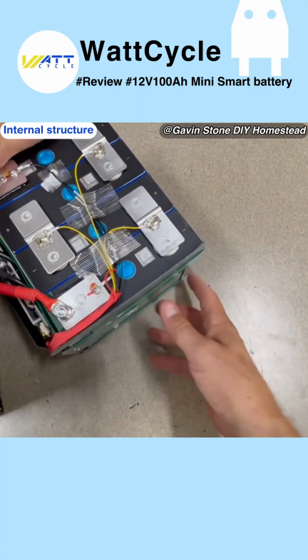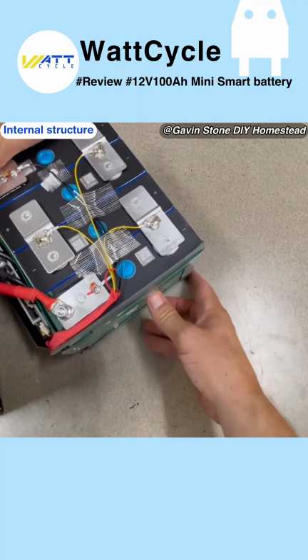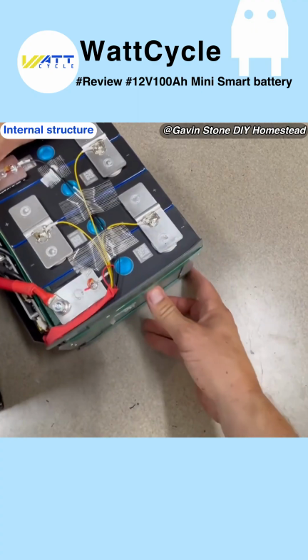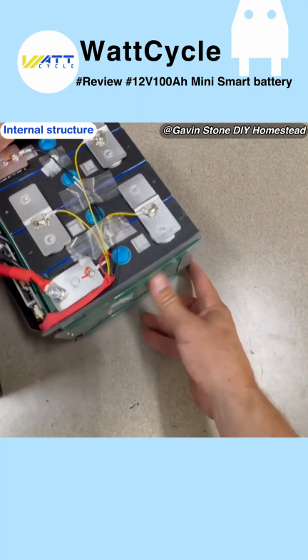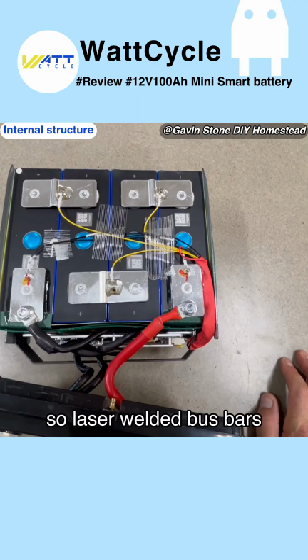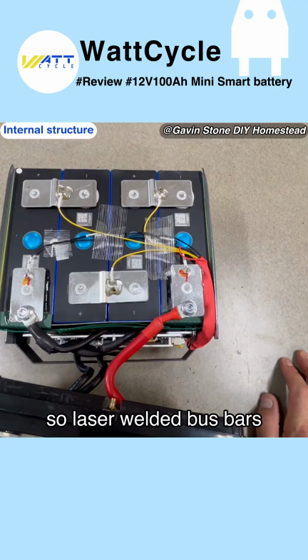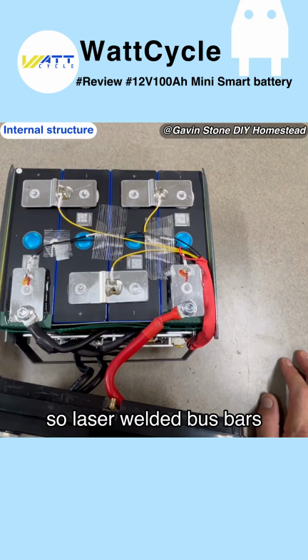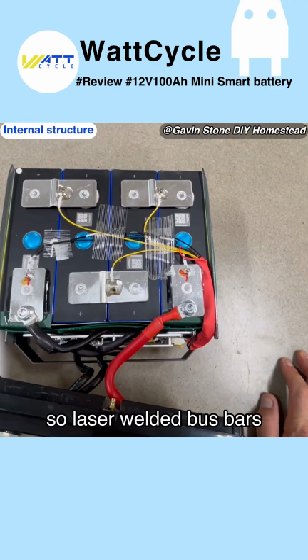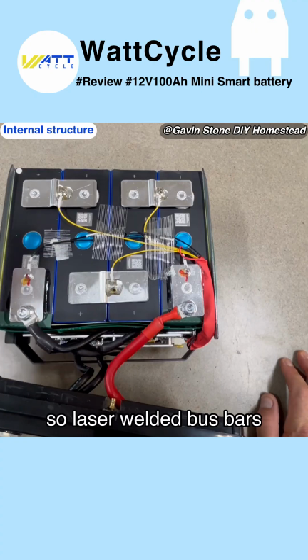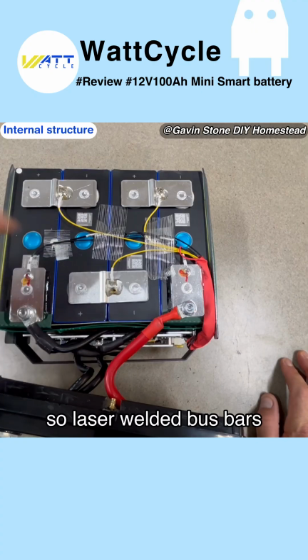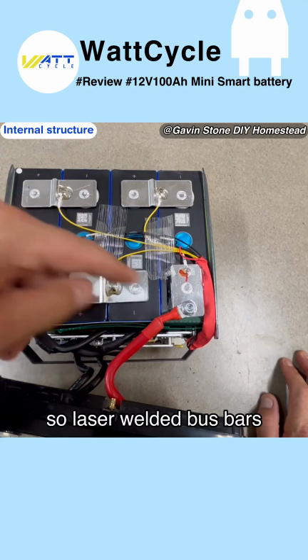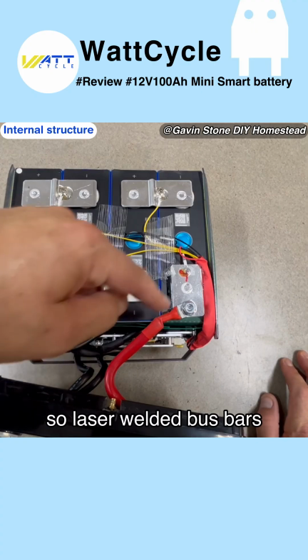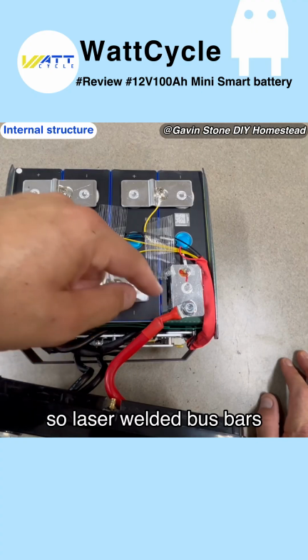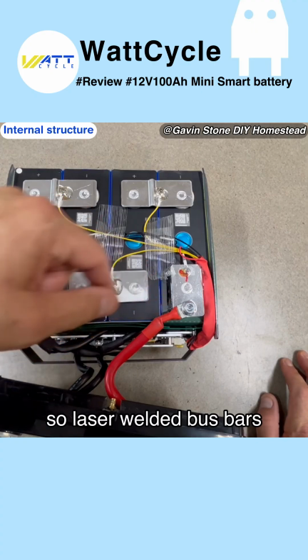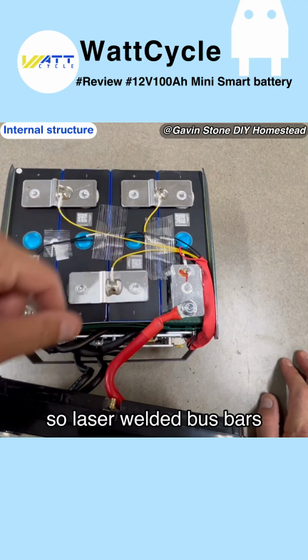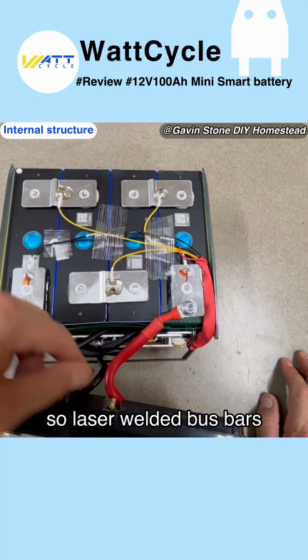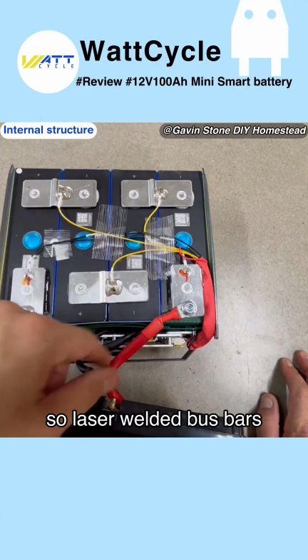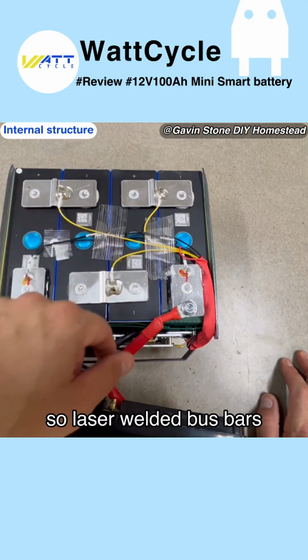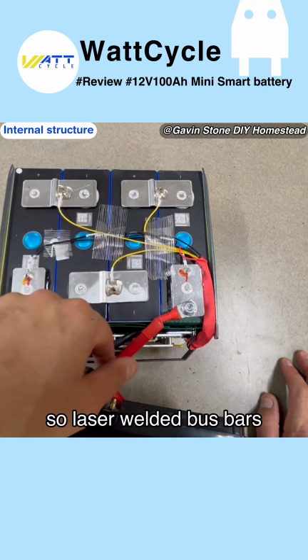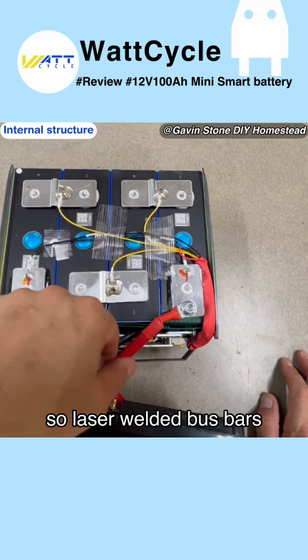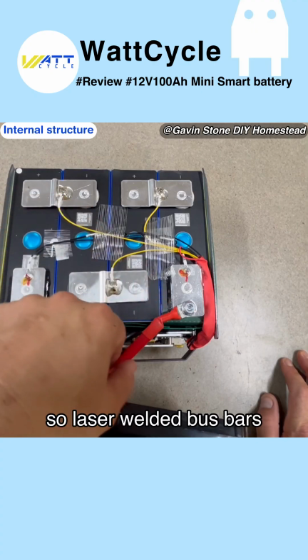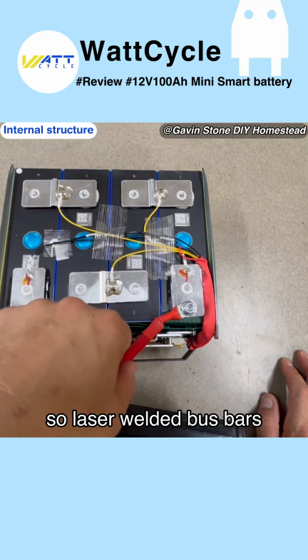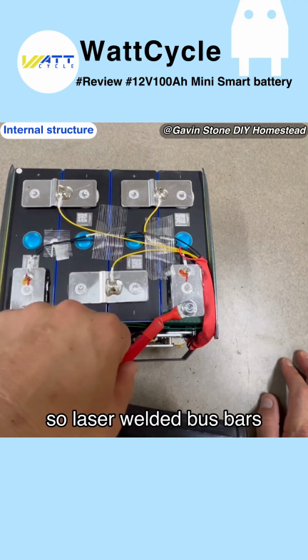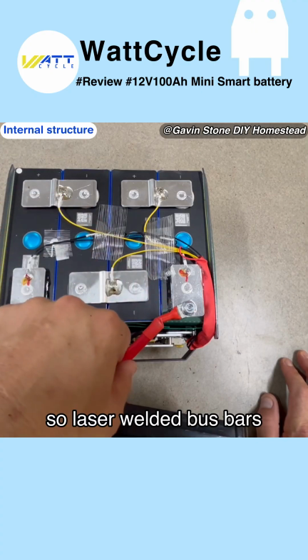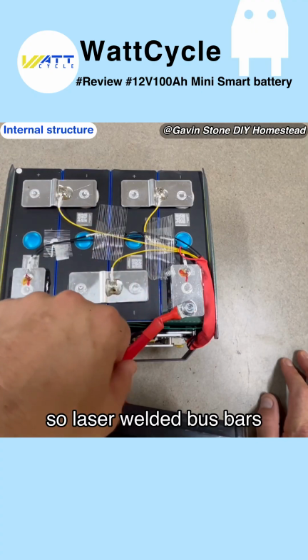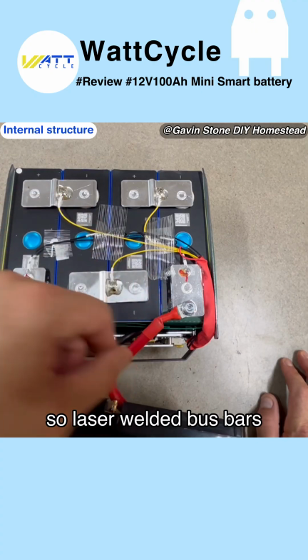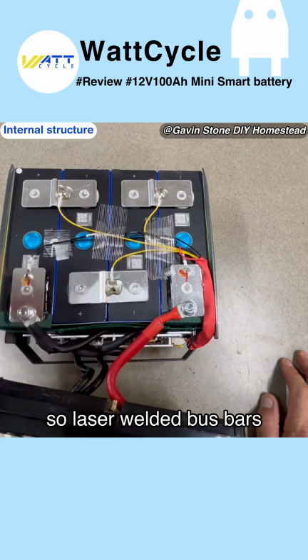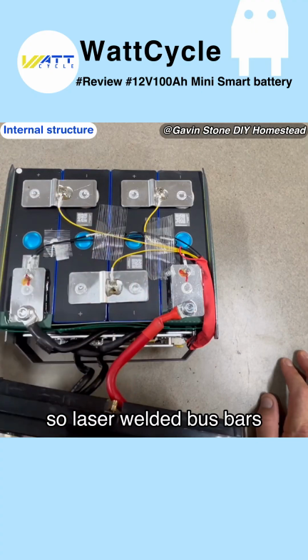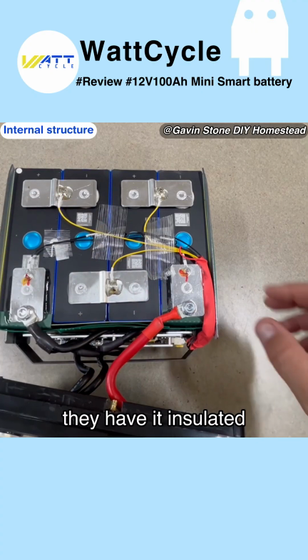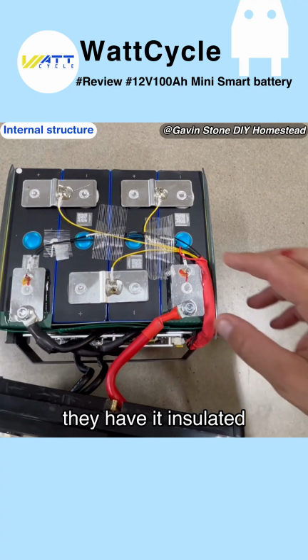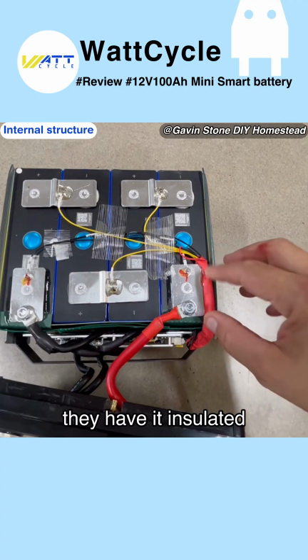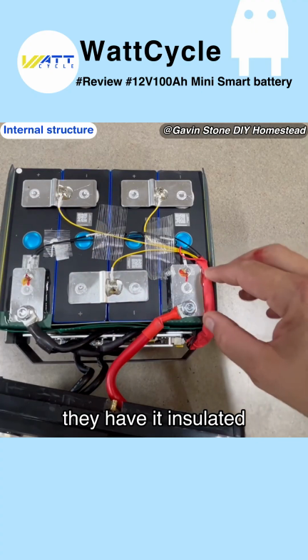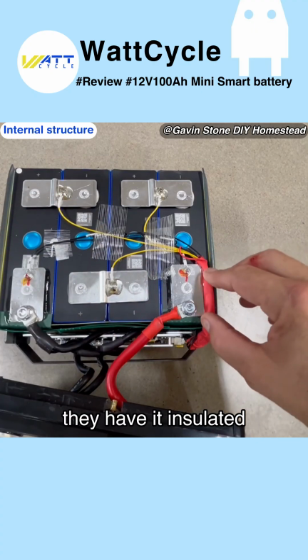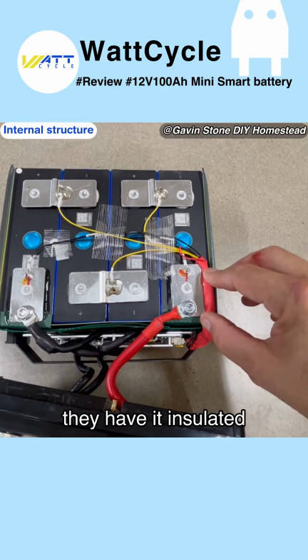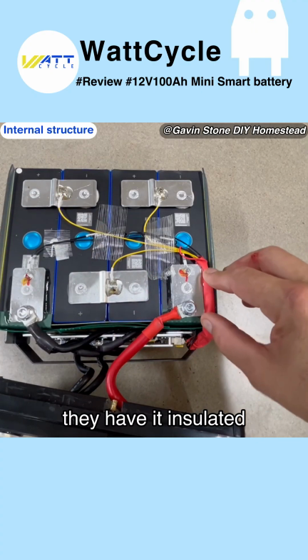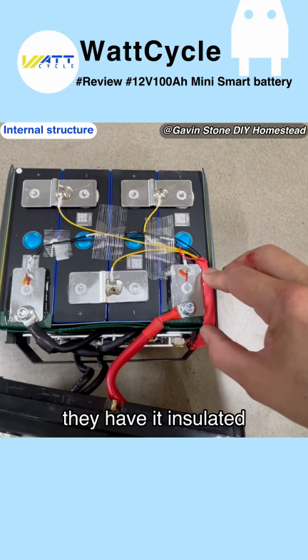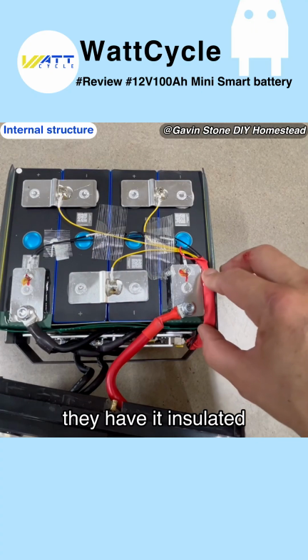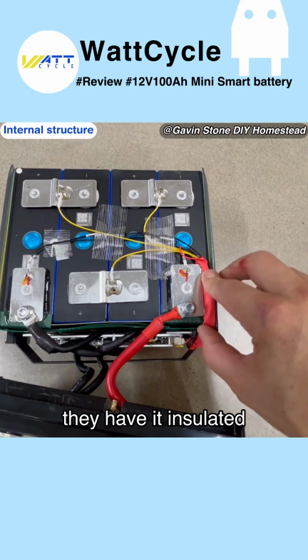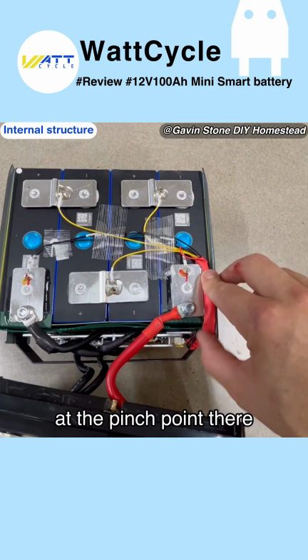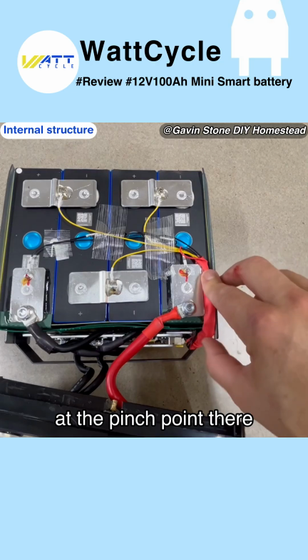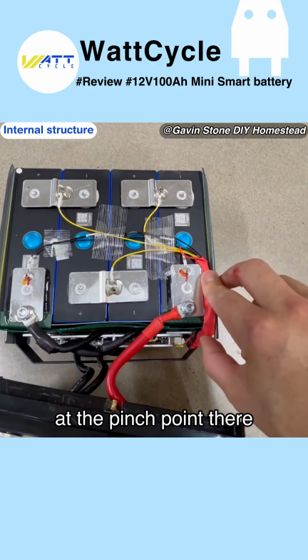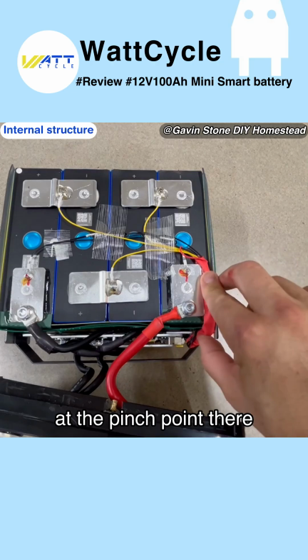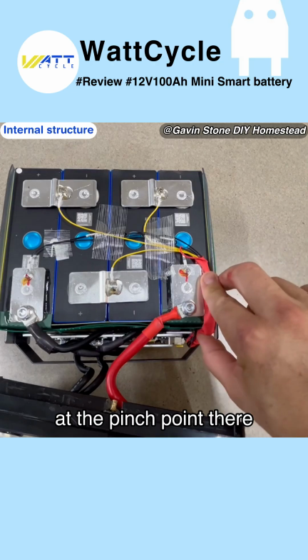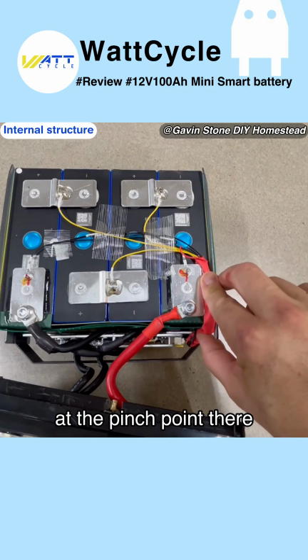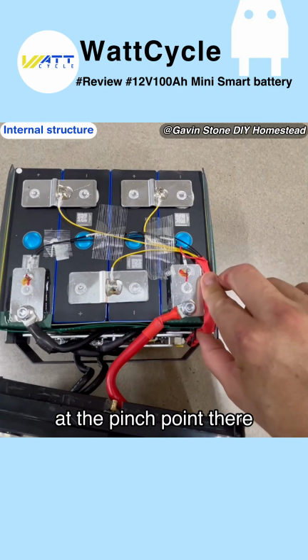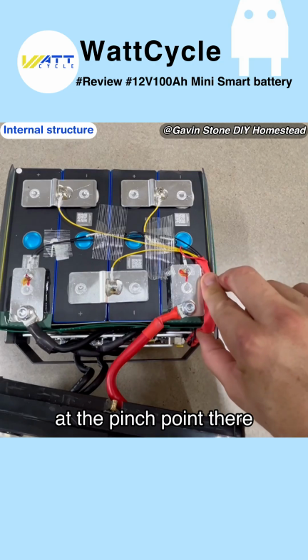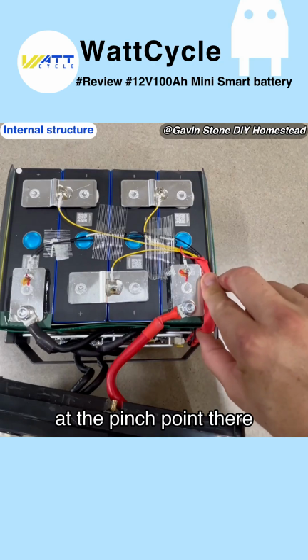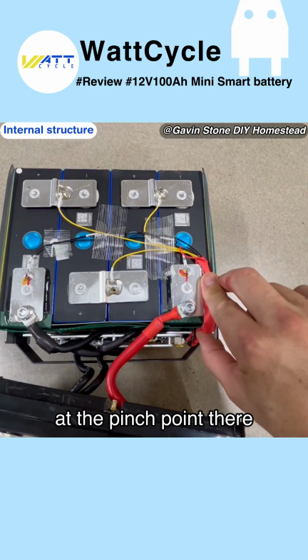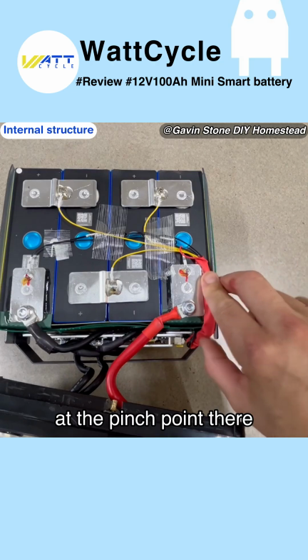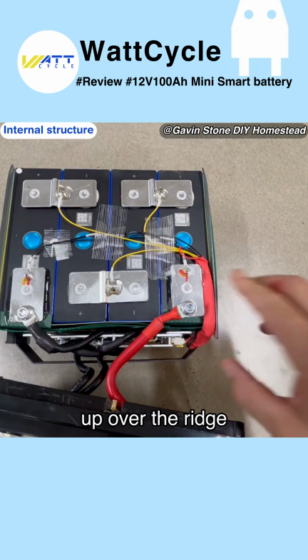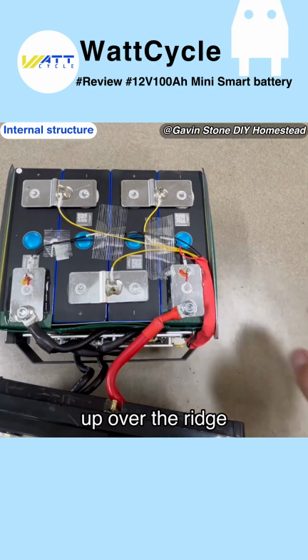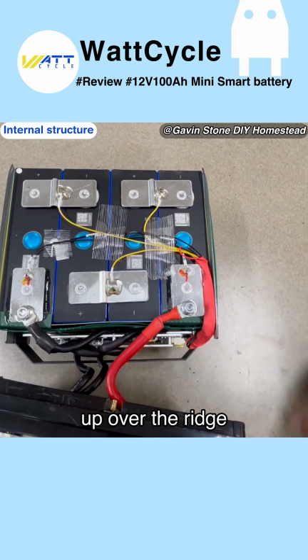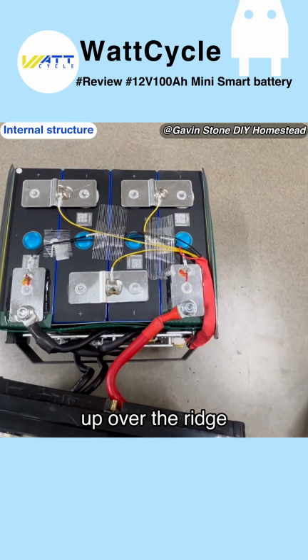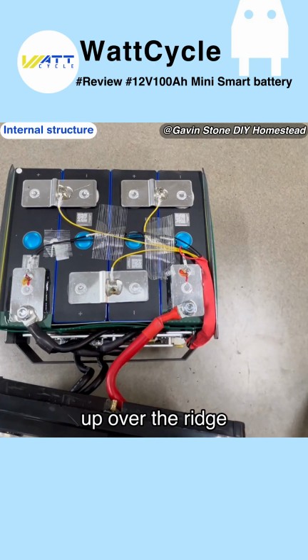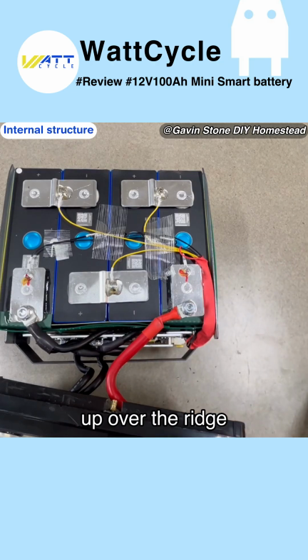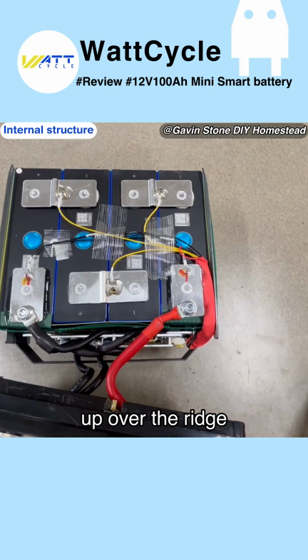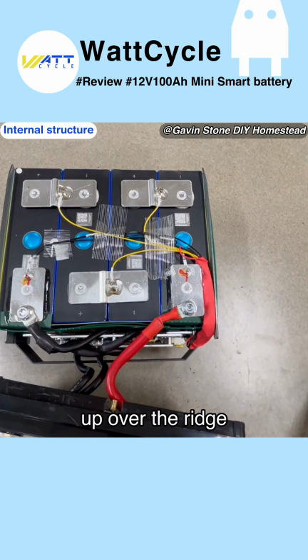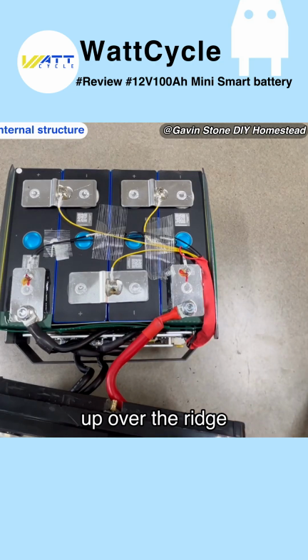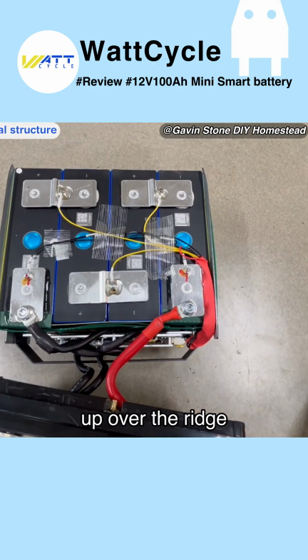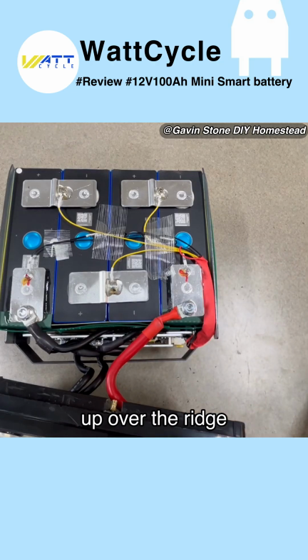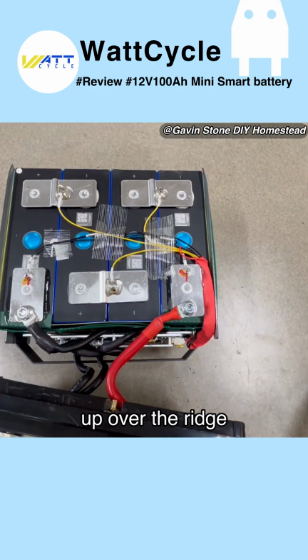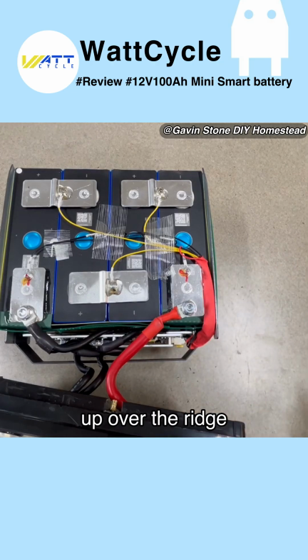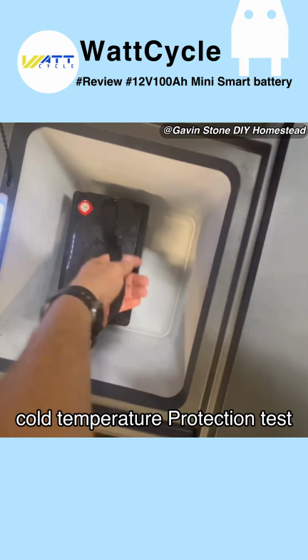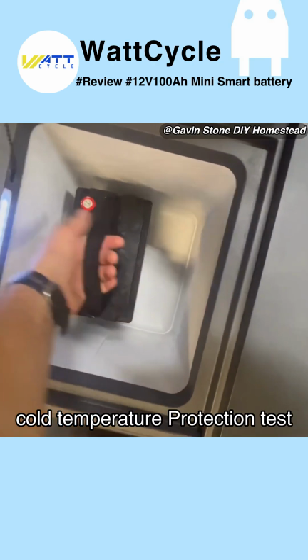Laser welded bus bars, insulated at the pinch point, running up over the ridge.